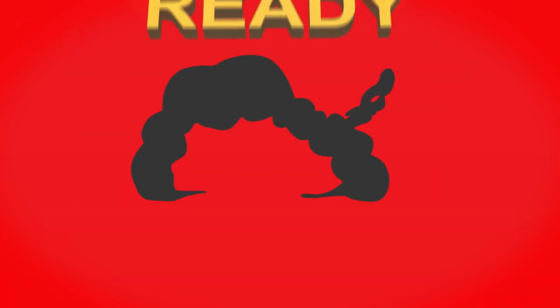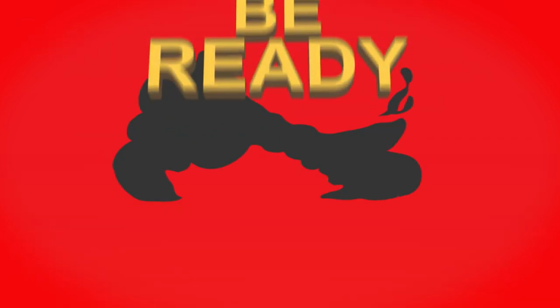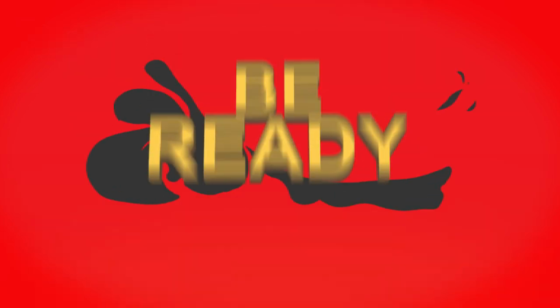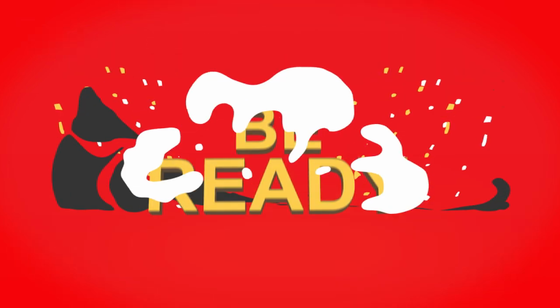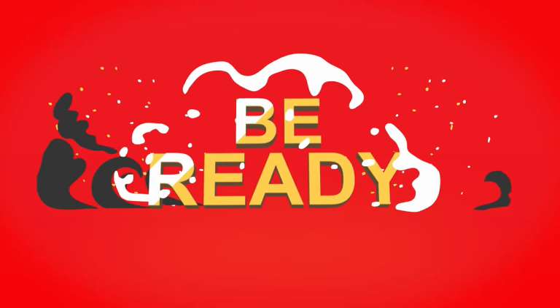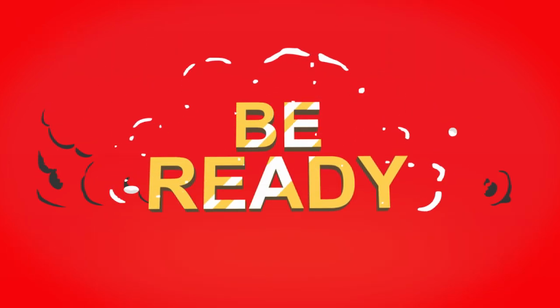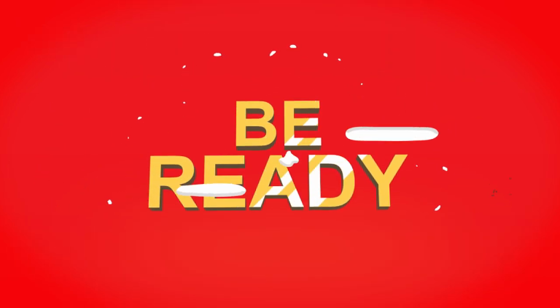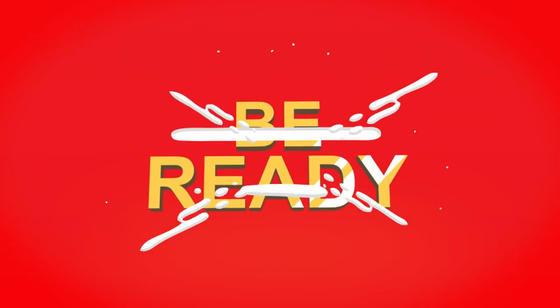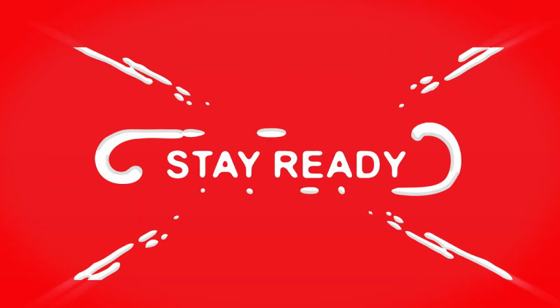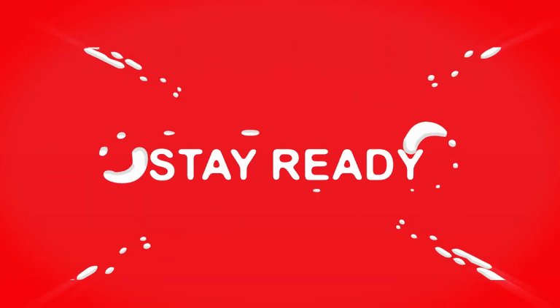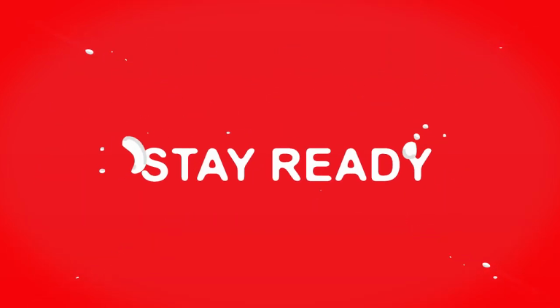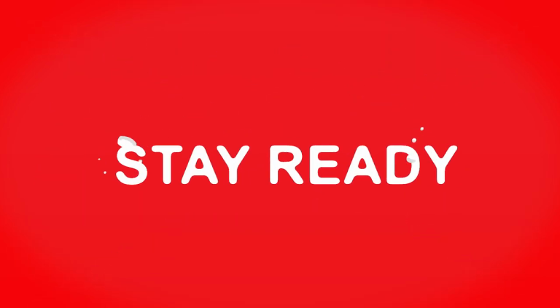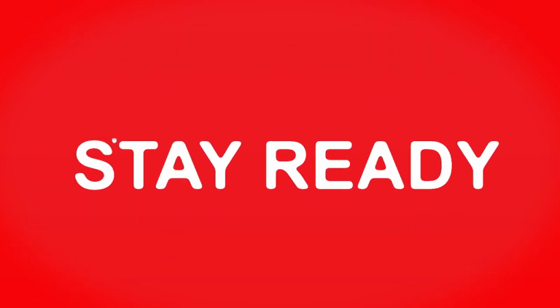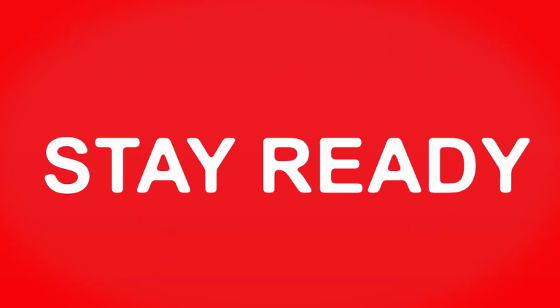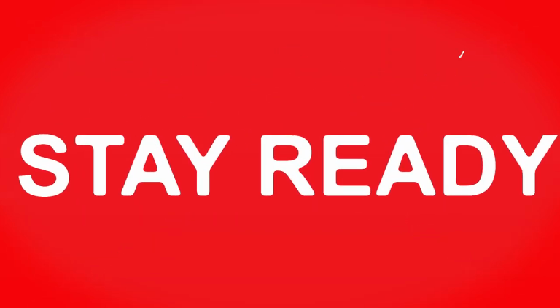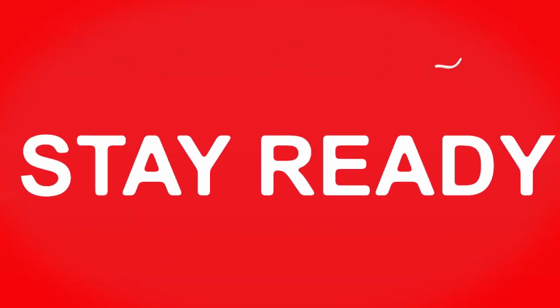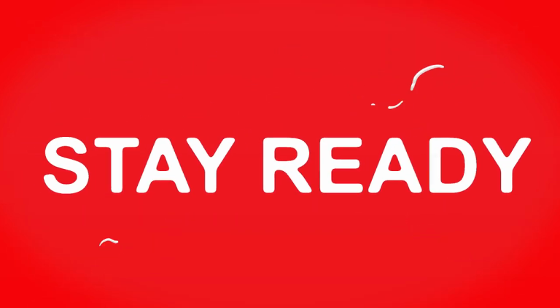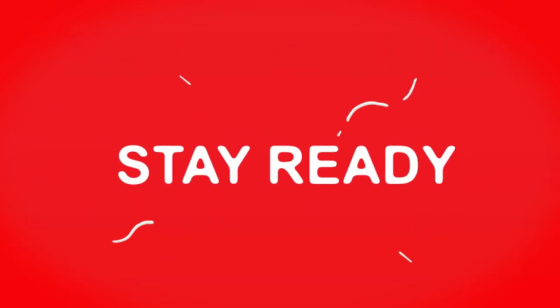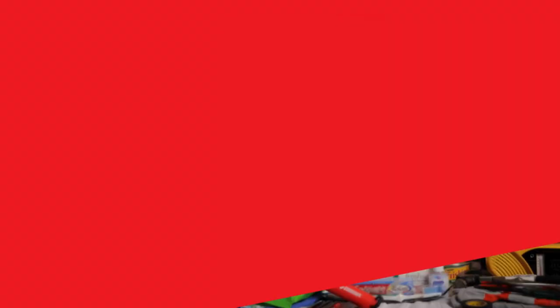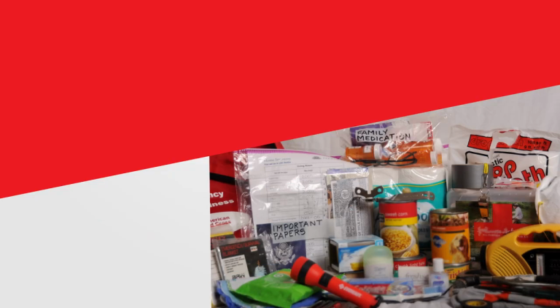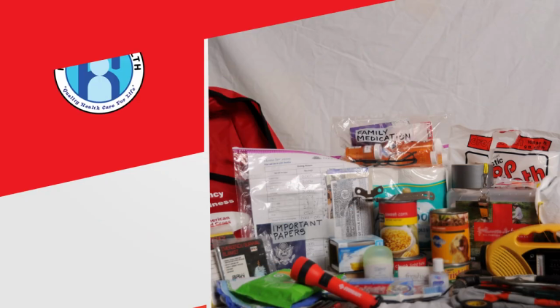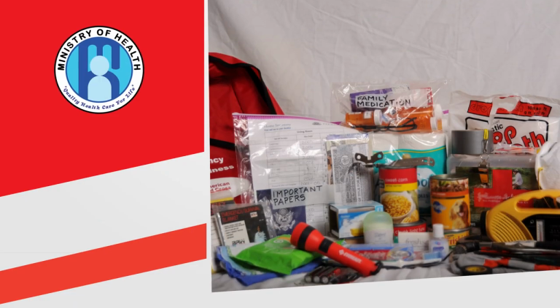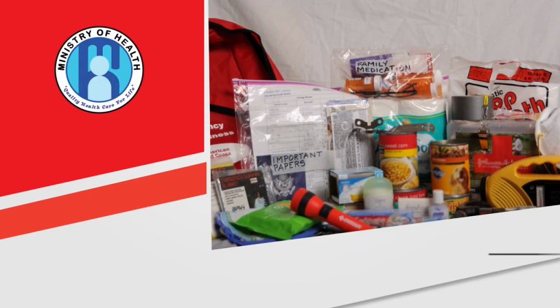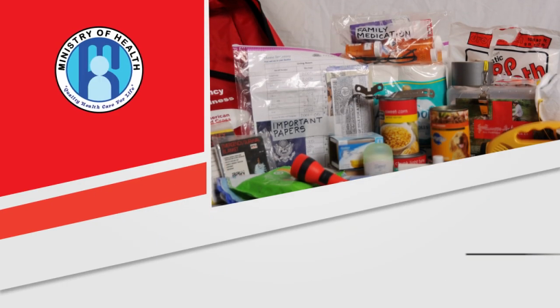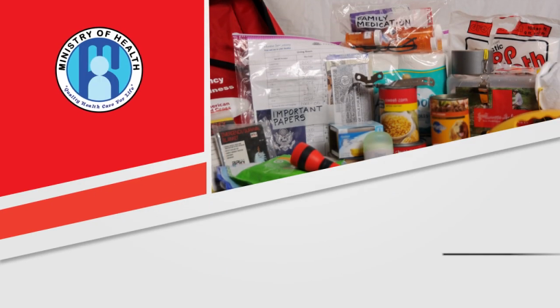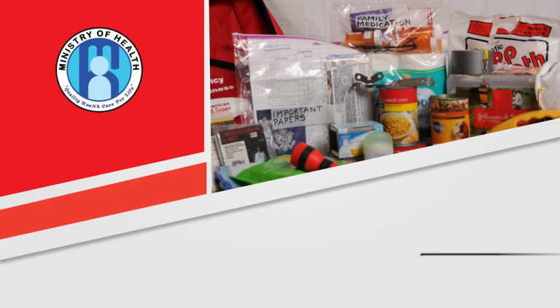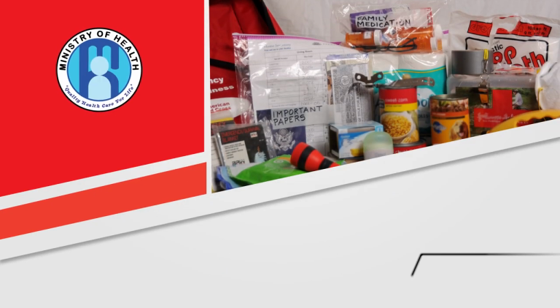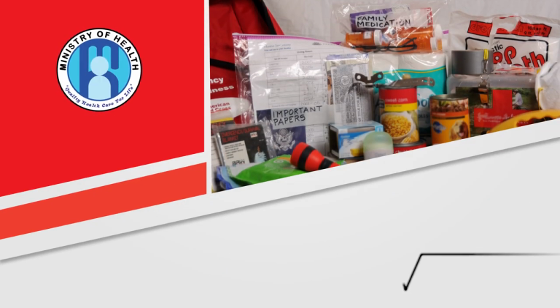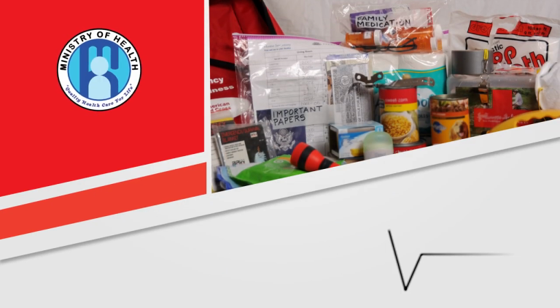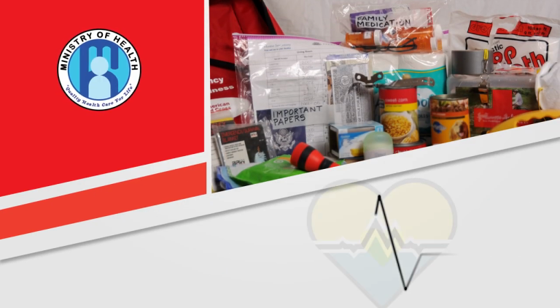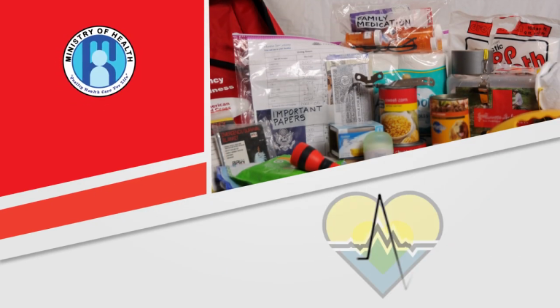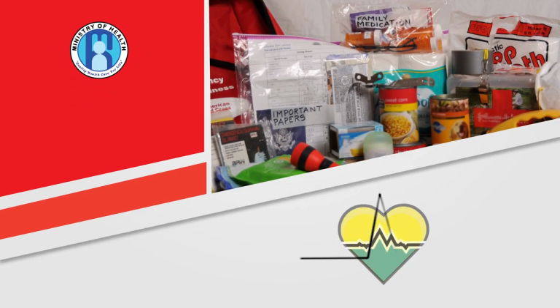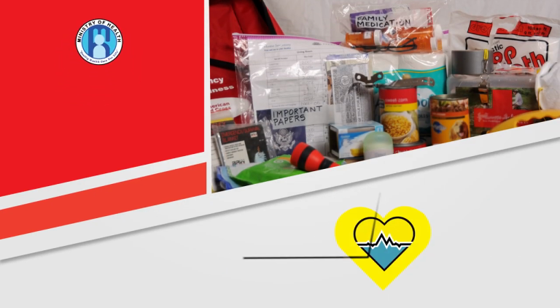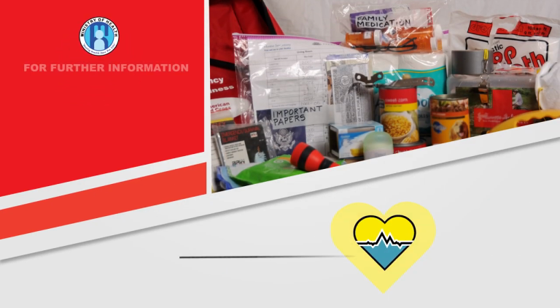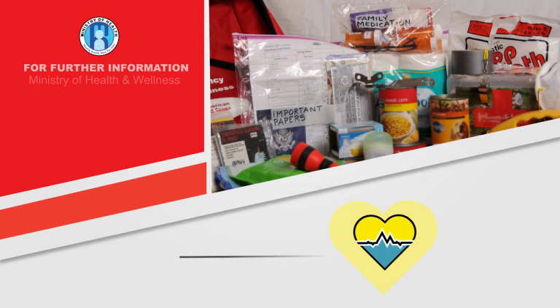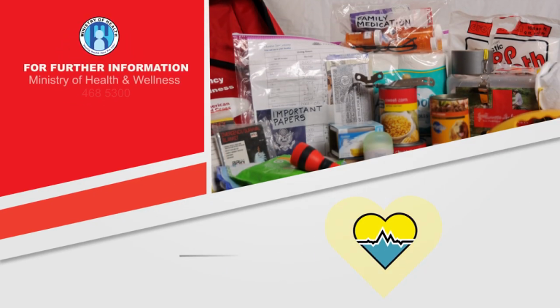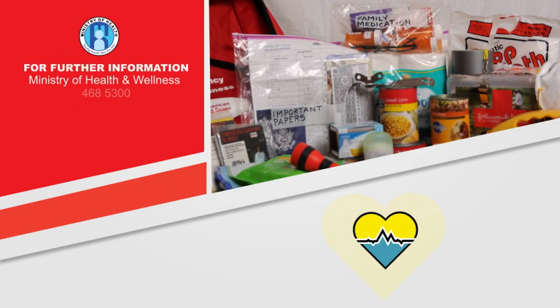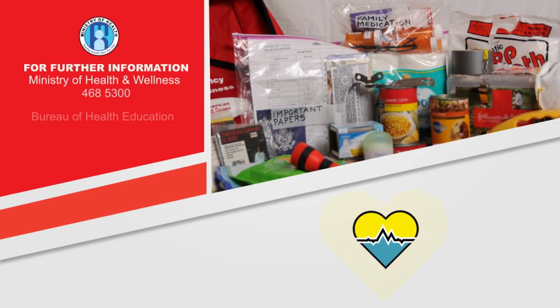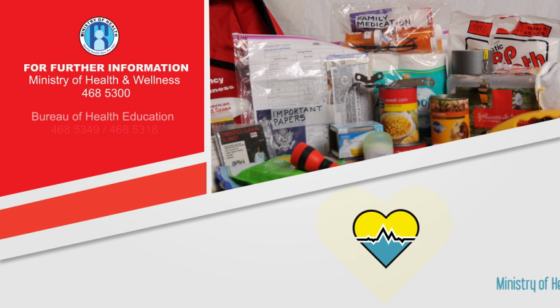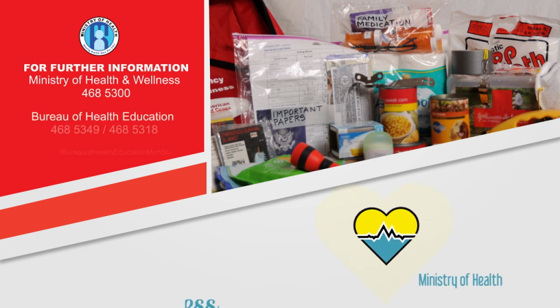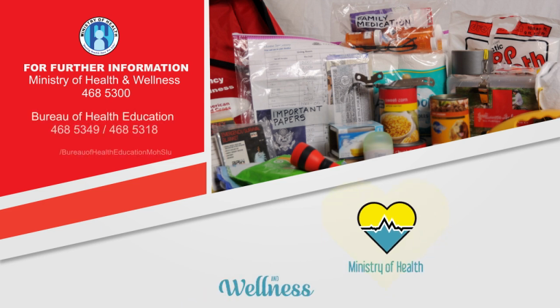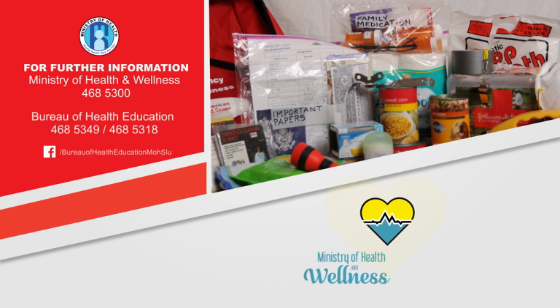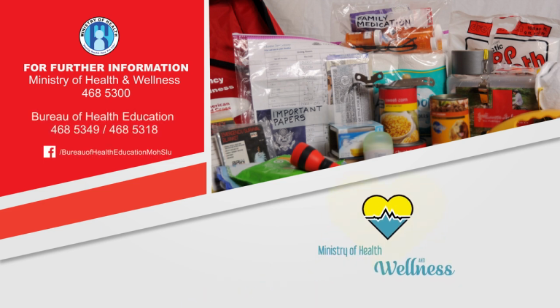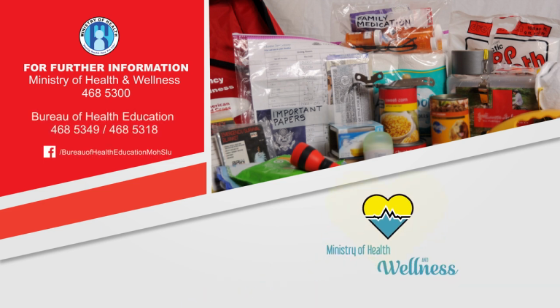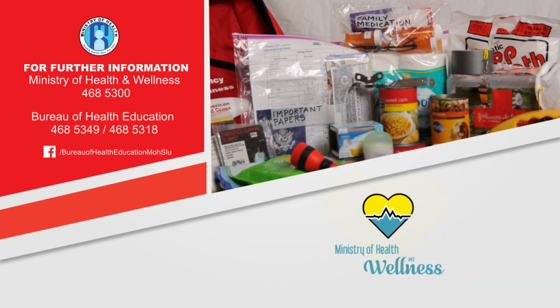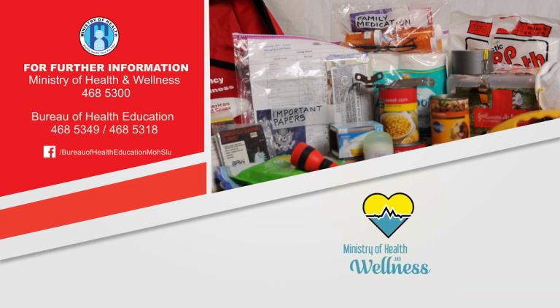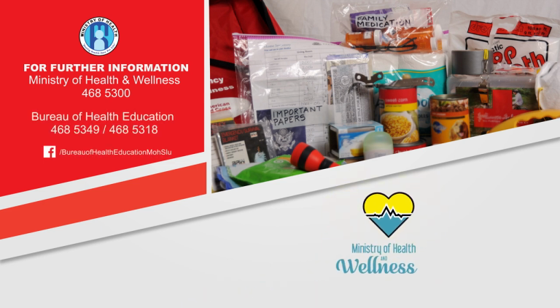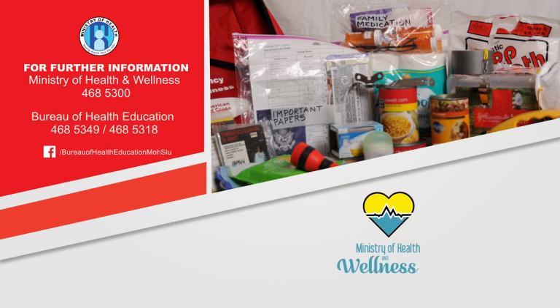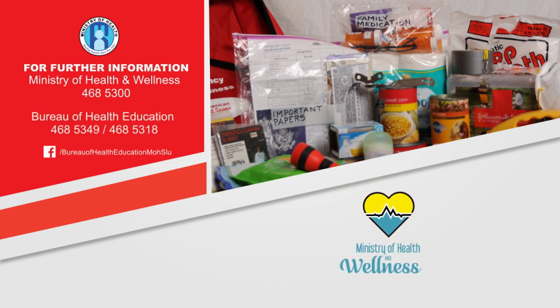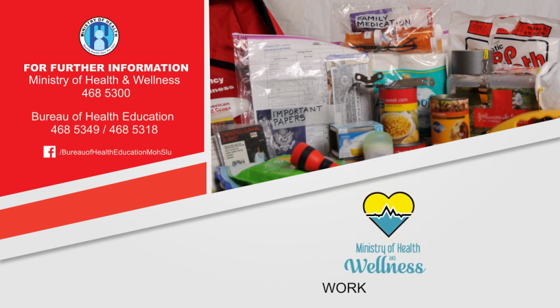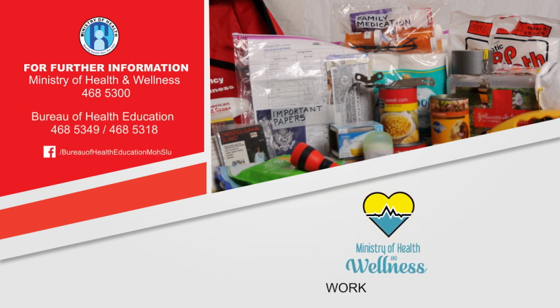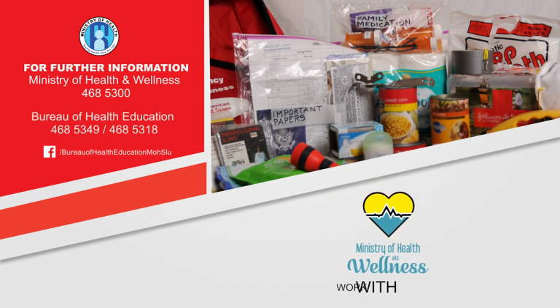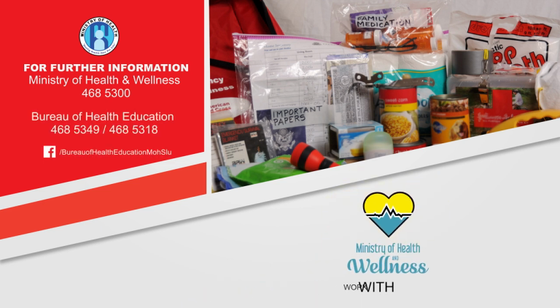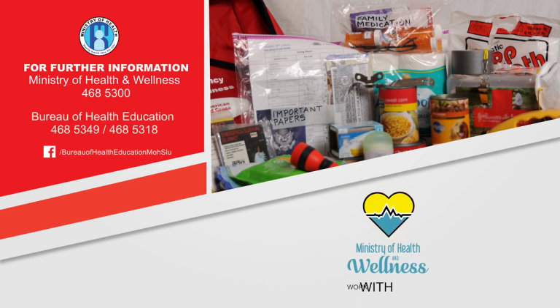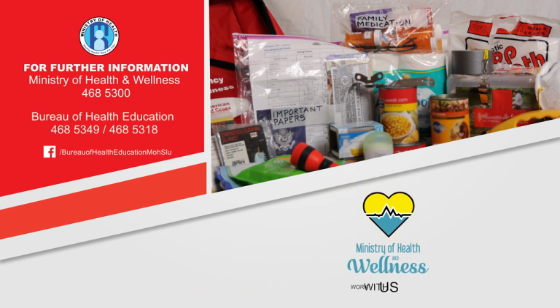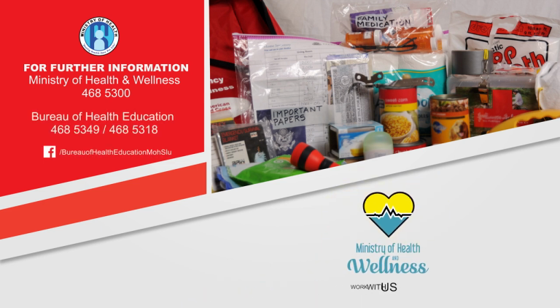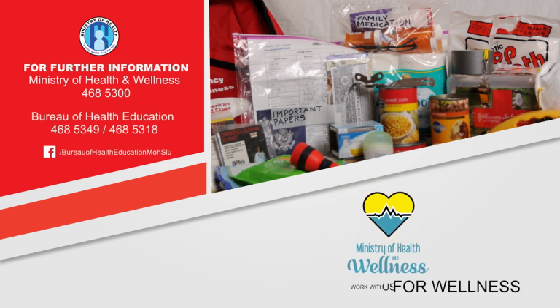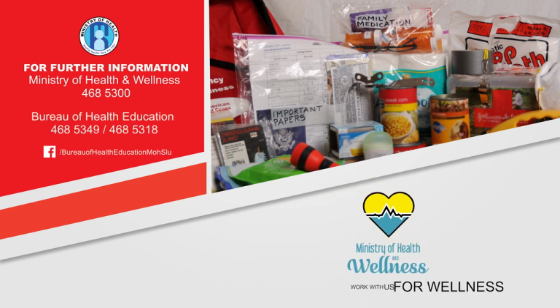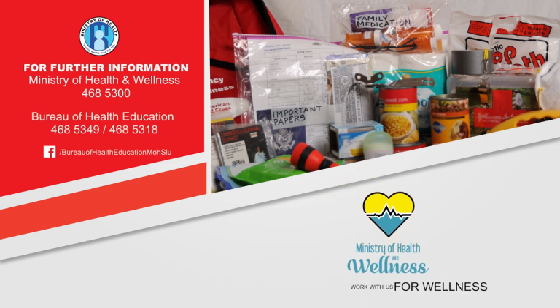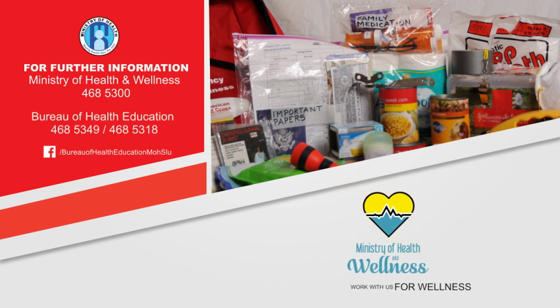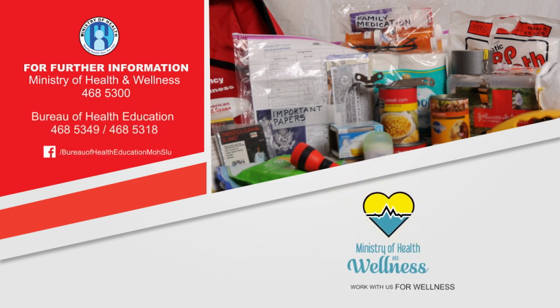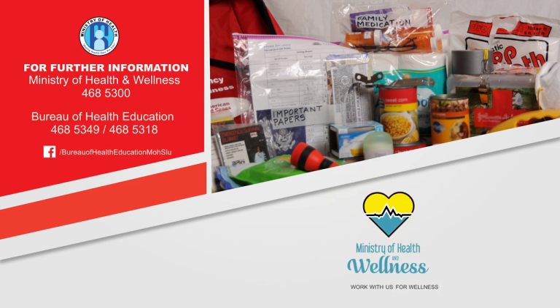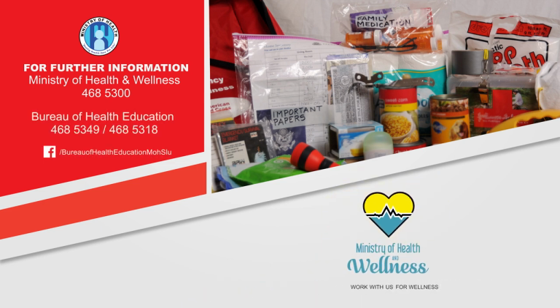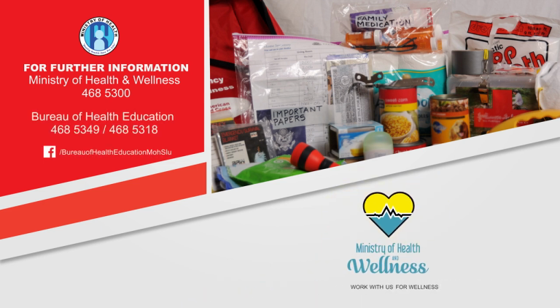Be ready. Stay ready. This message brought to you courtesy the Bureau of Health Education of the Ministry of Health and Wellness.